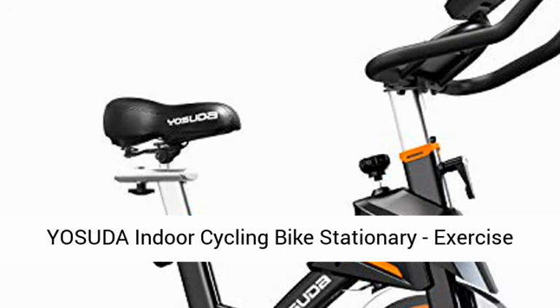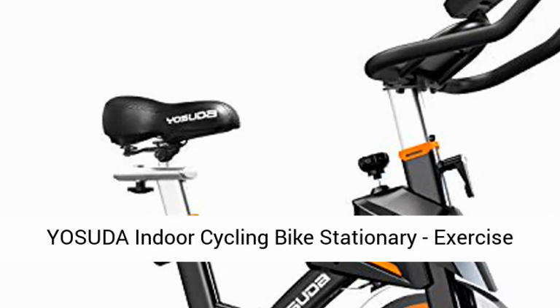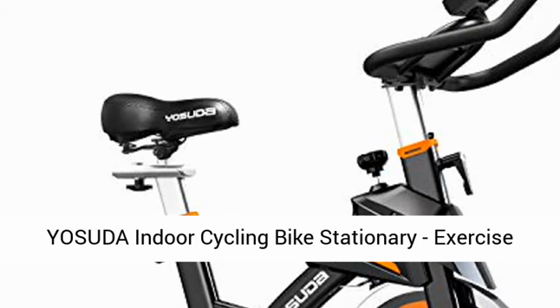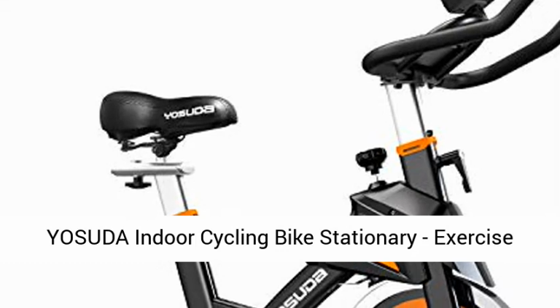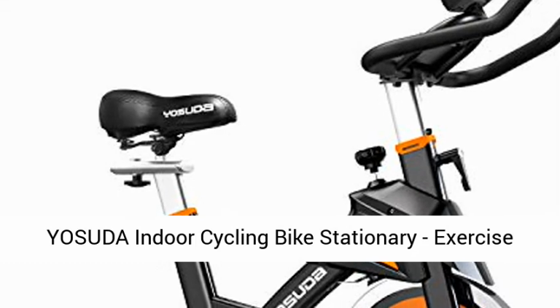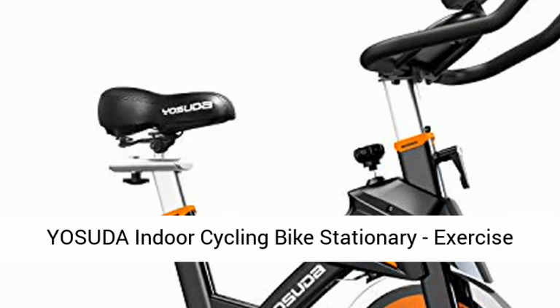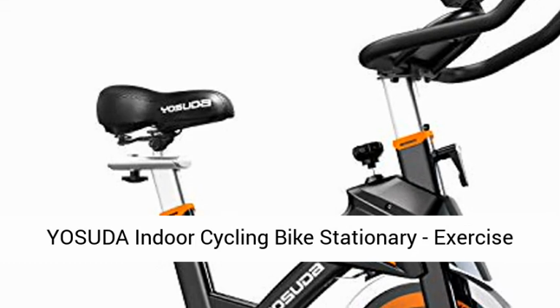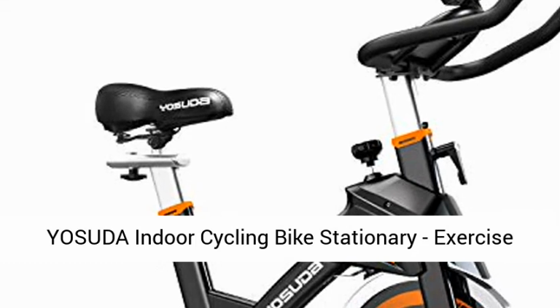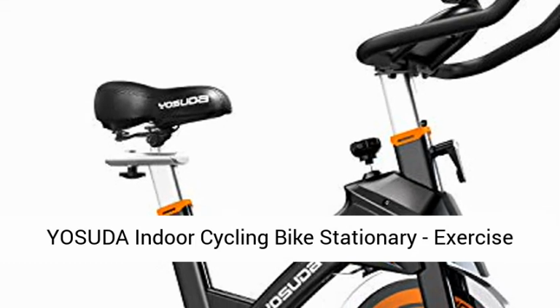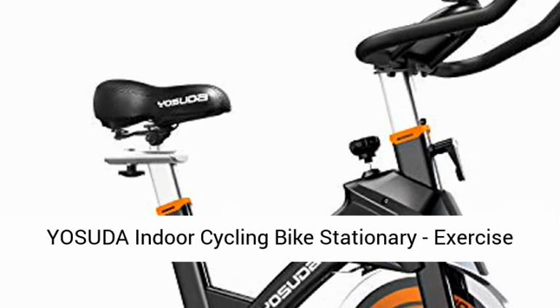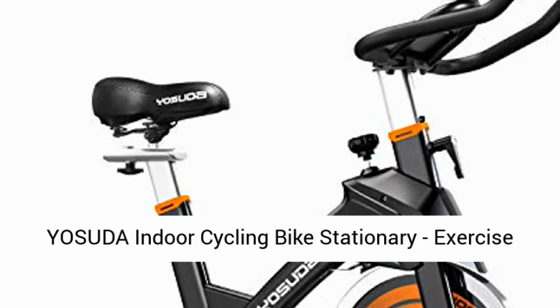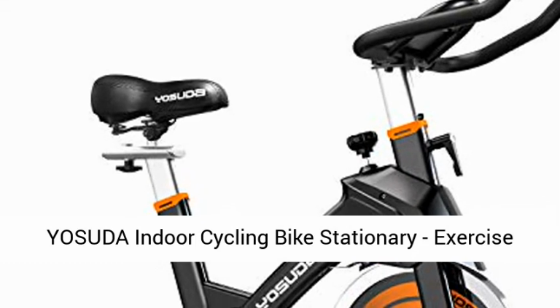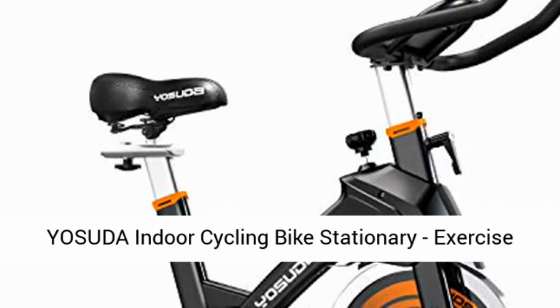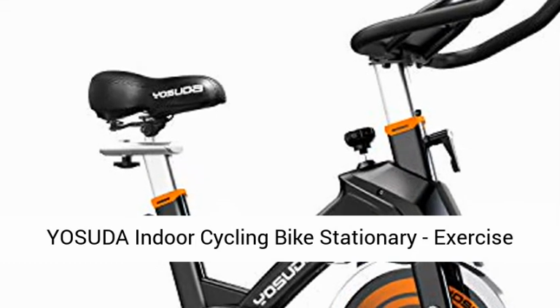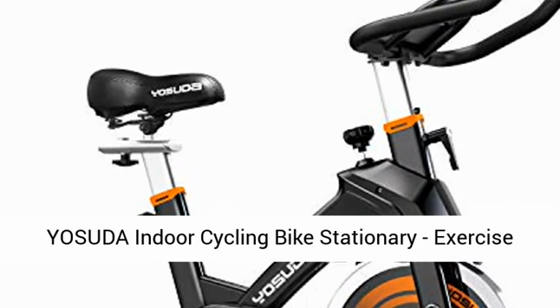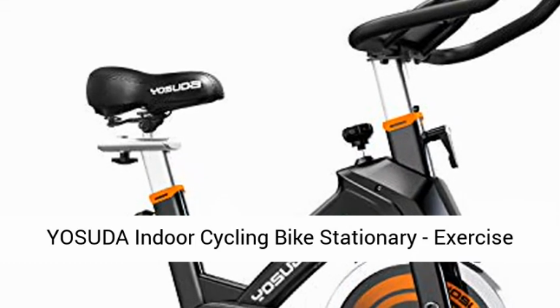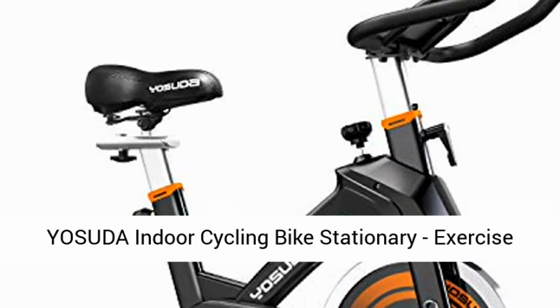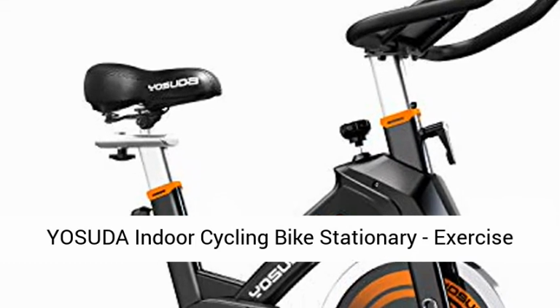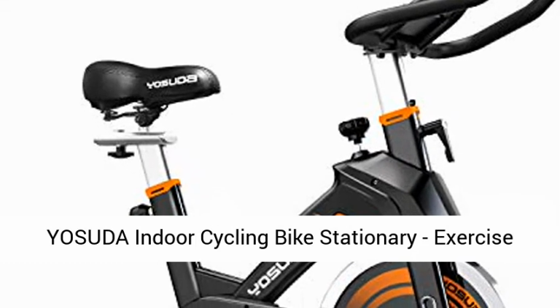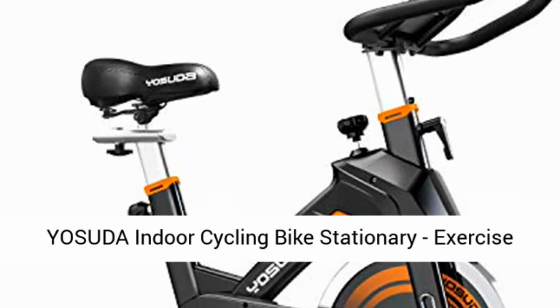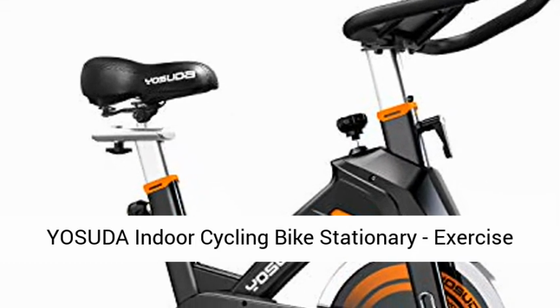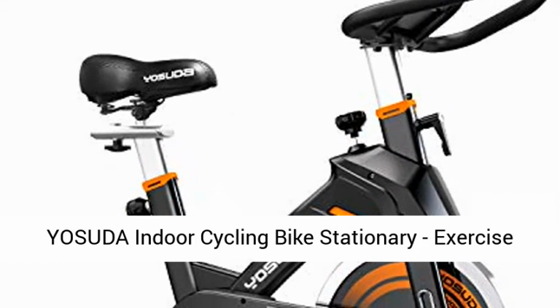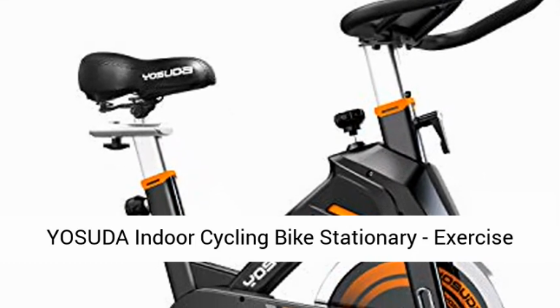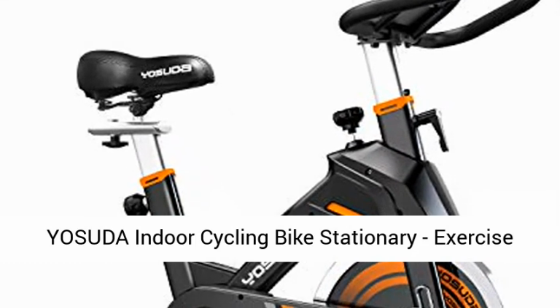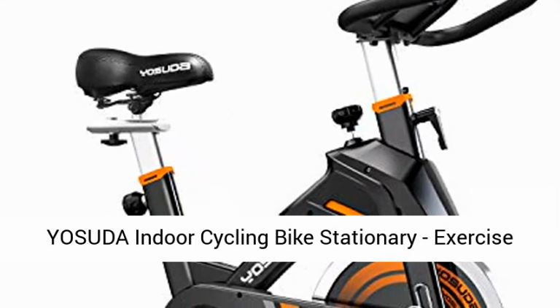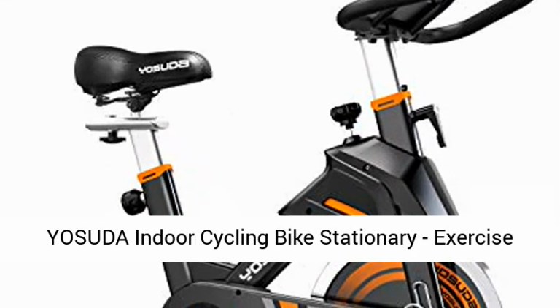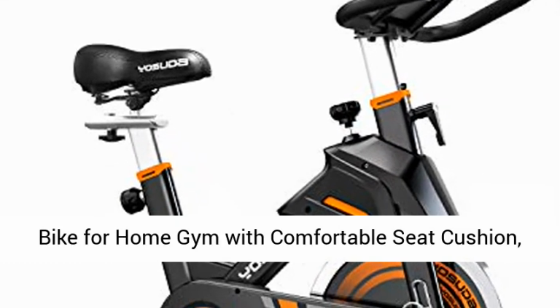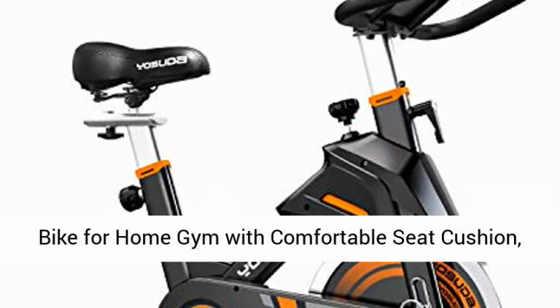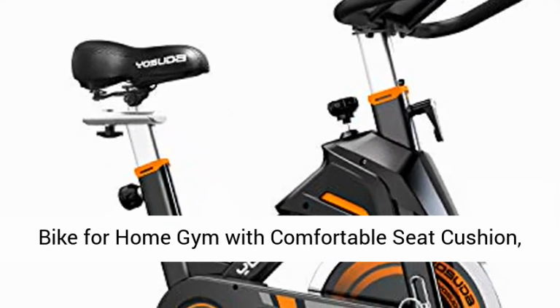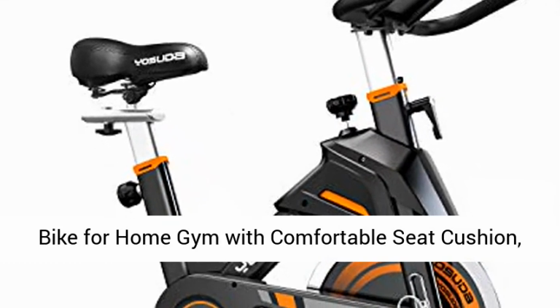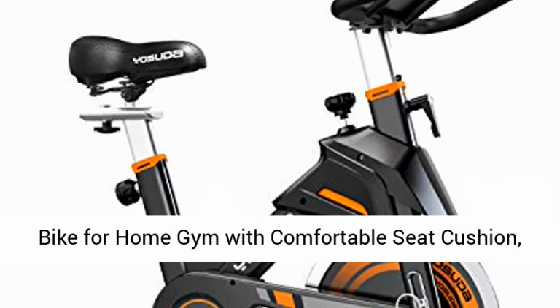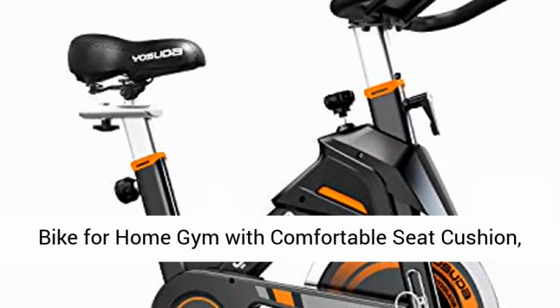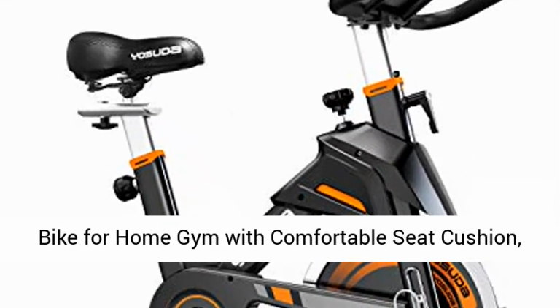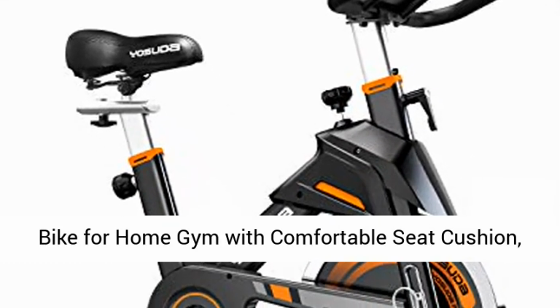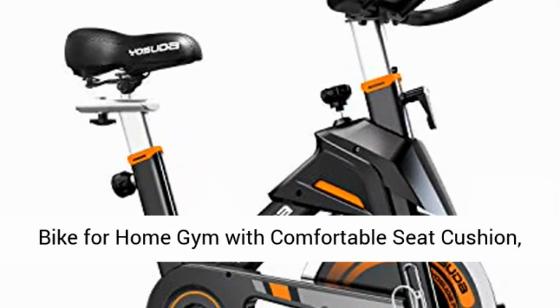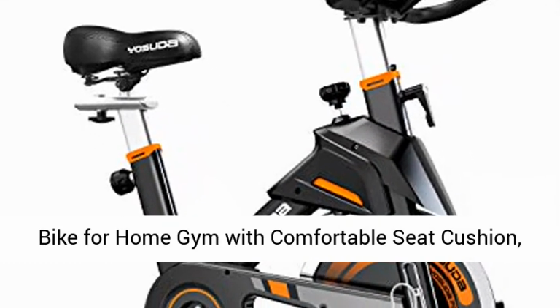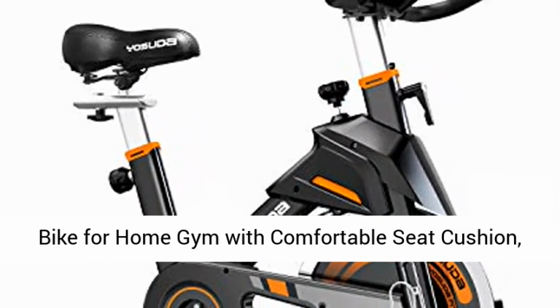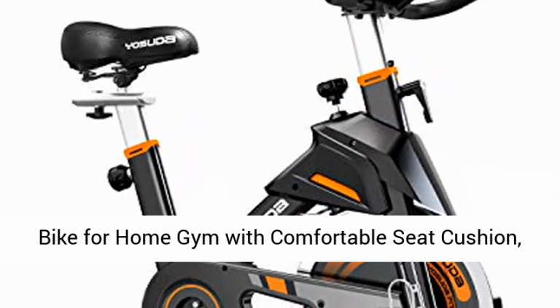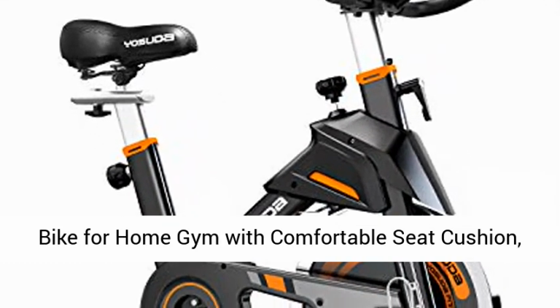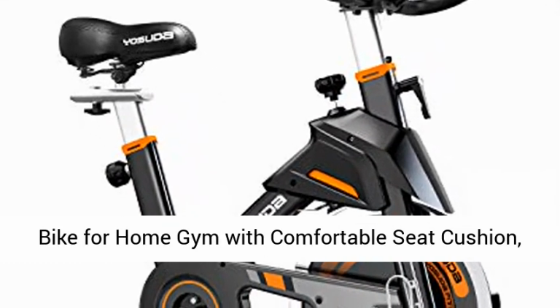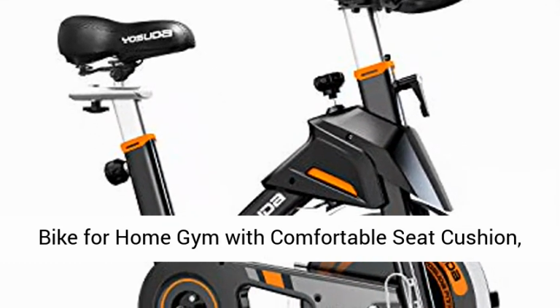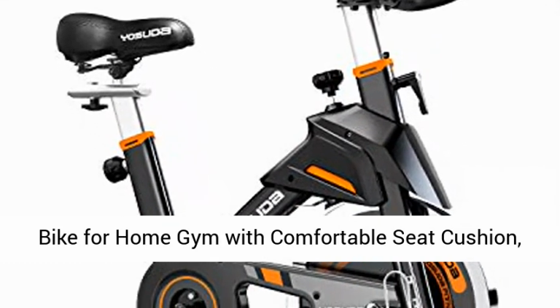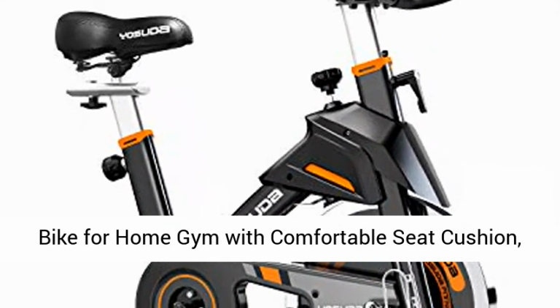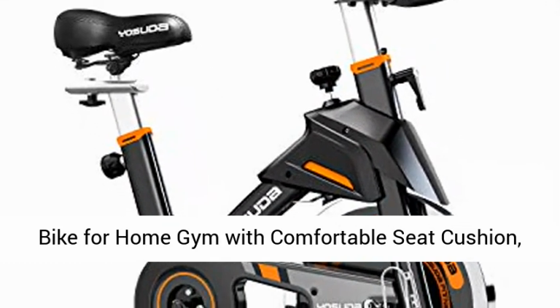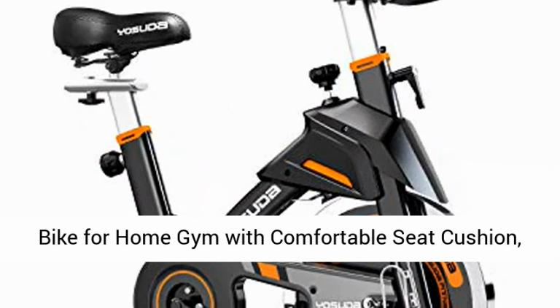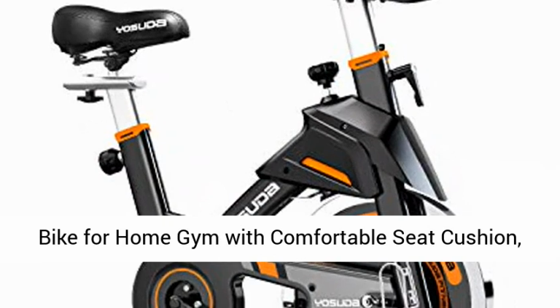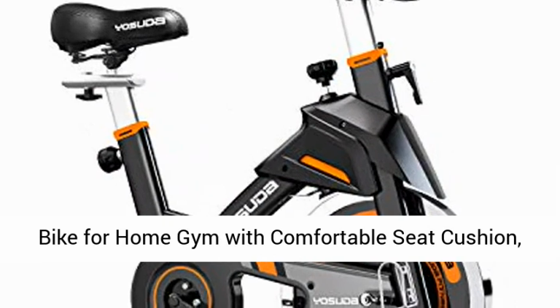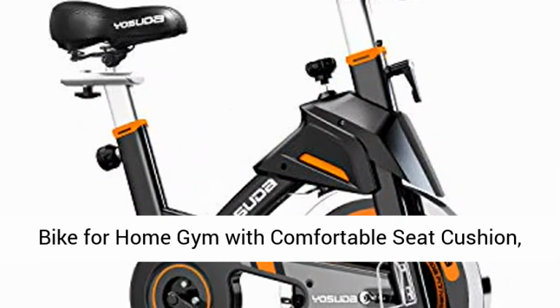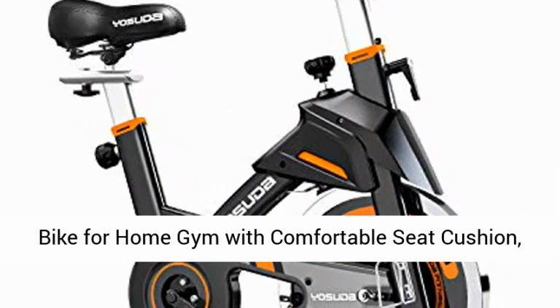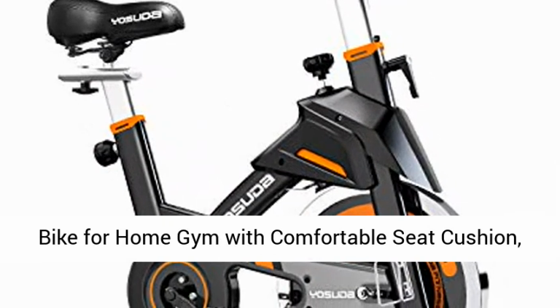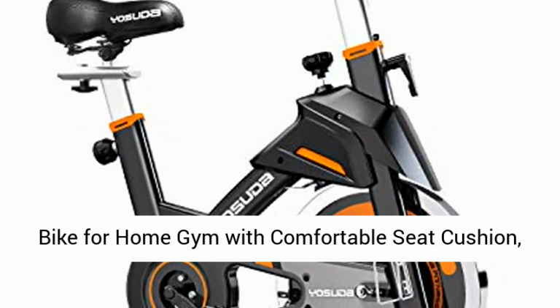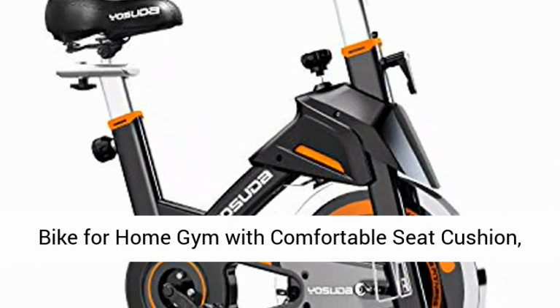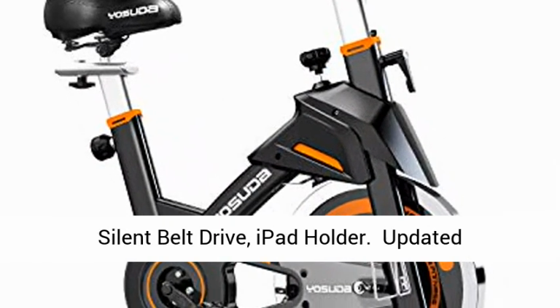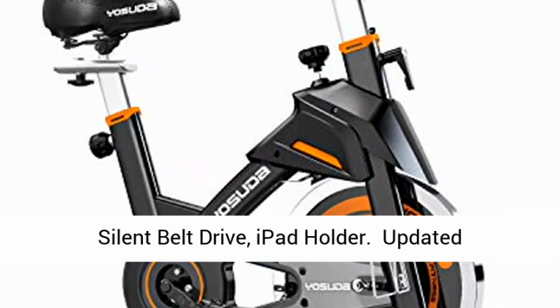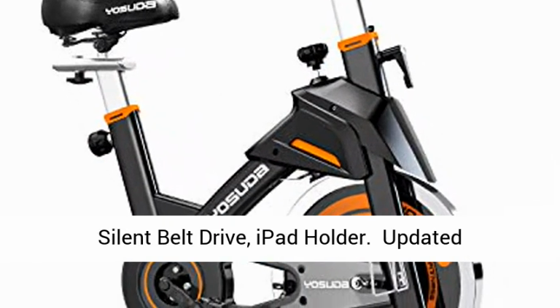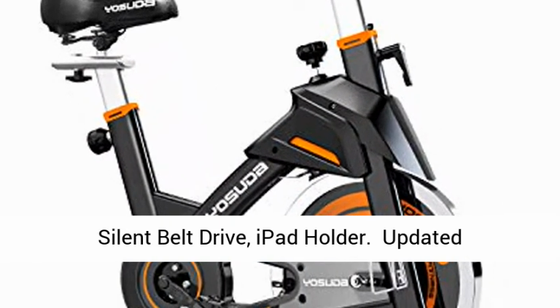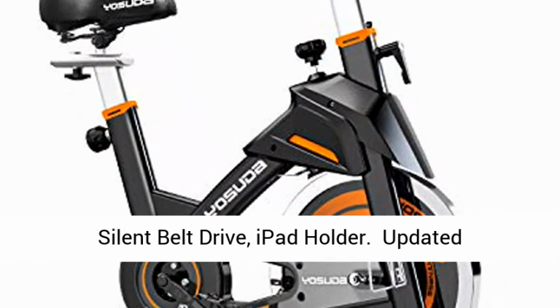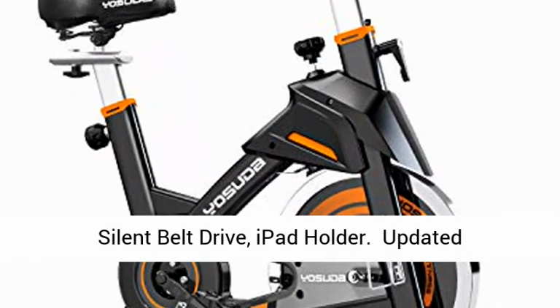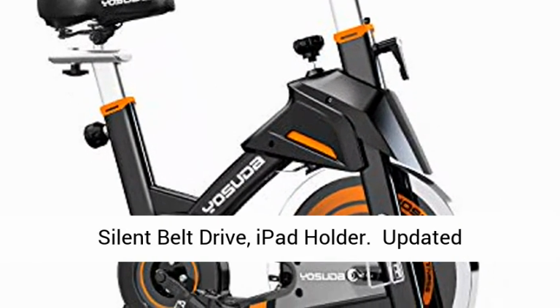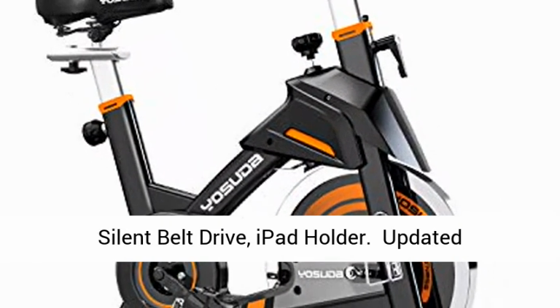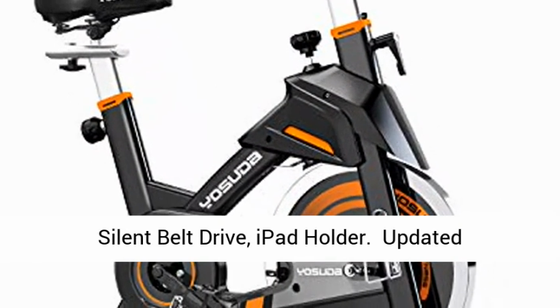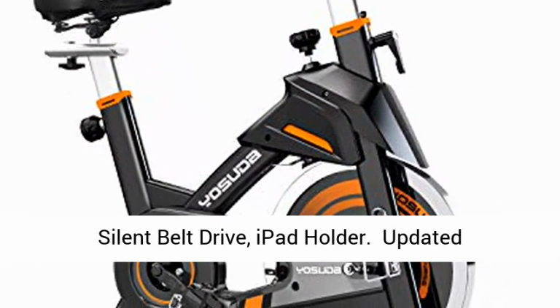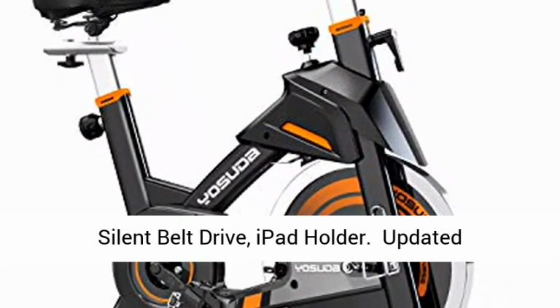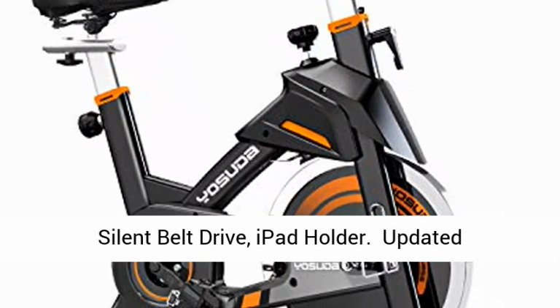Yasuda indoor cycling bike stationary, exercise bike for home gym with comfortable seat cushion, silent belt drive, and iPad holder.